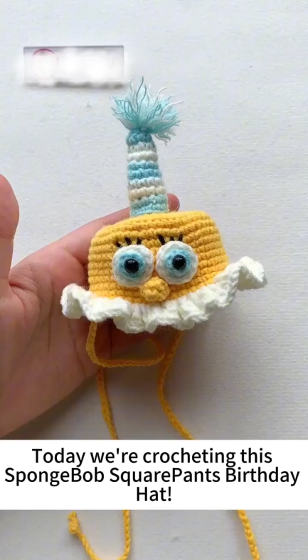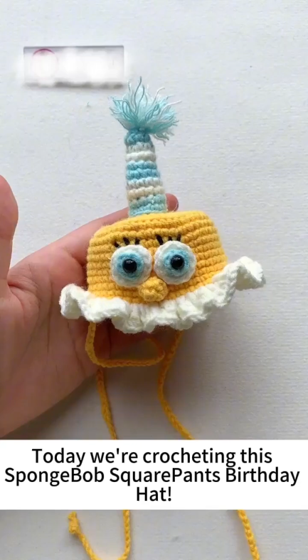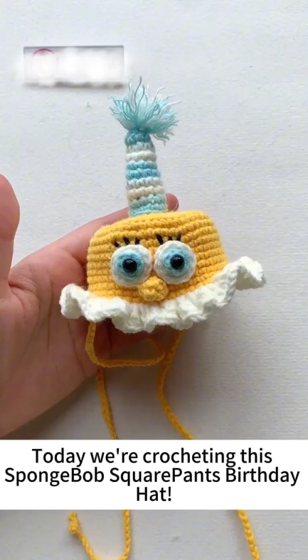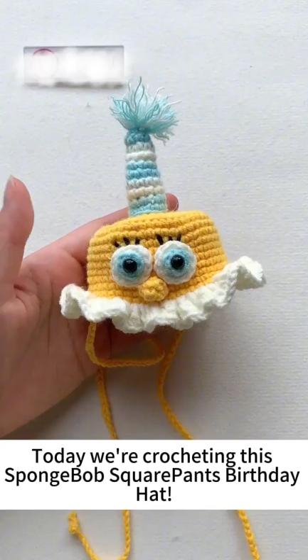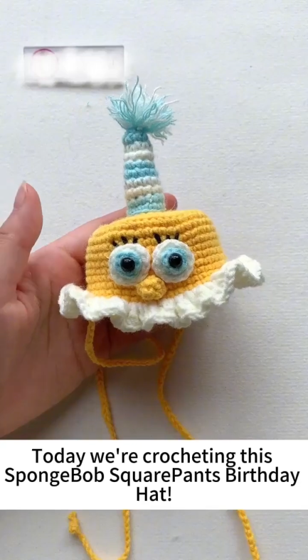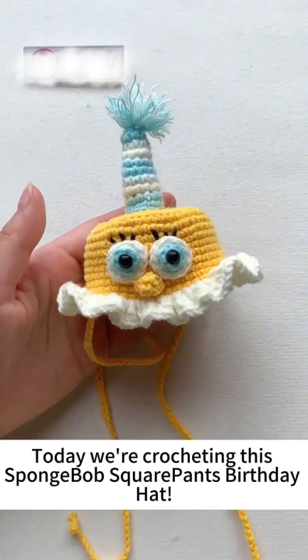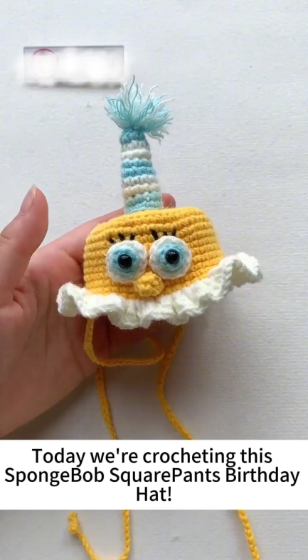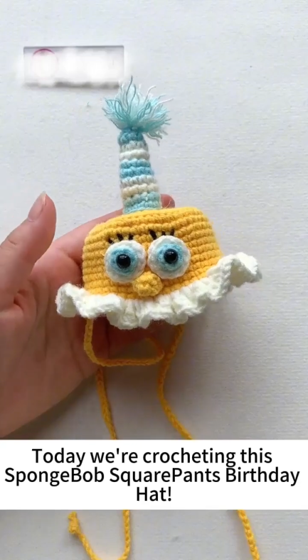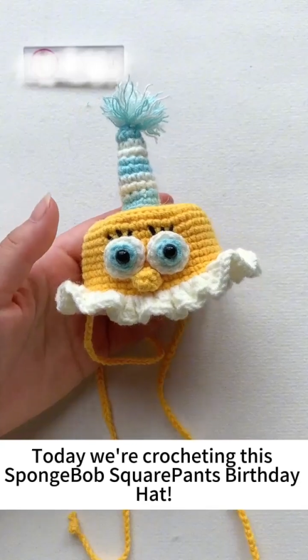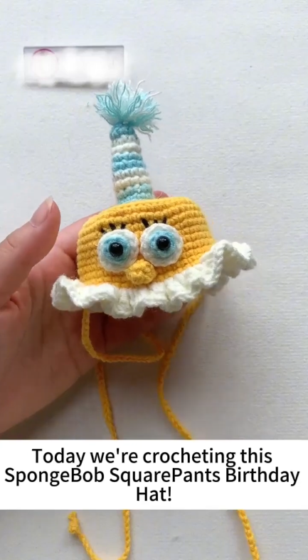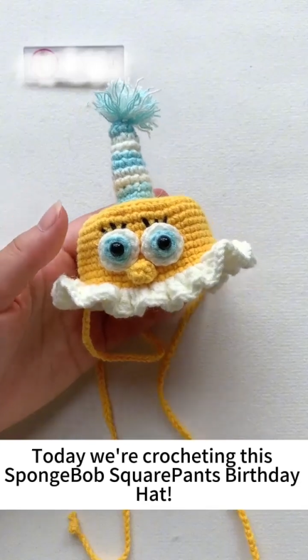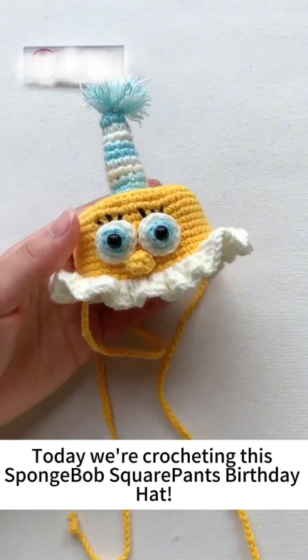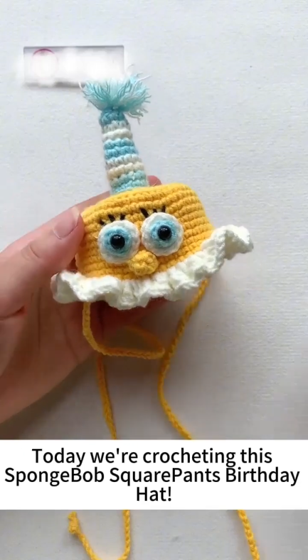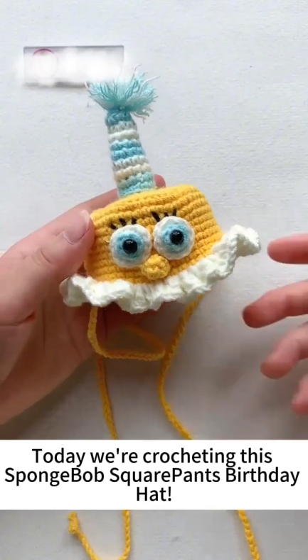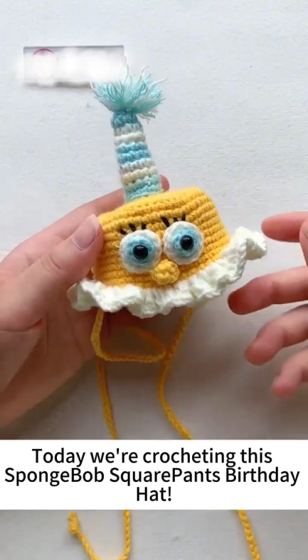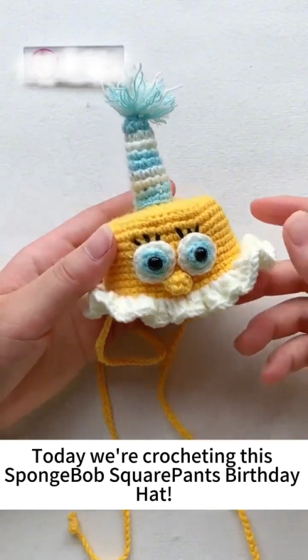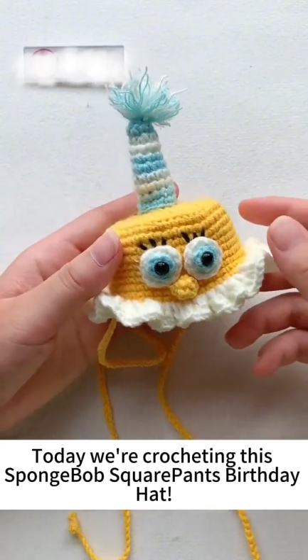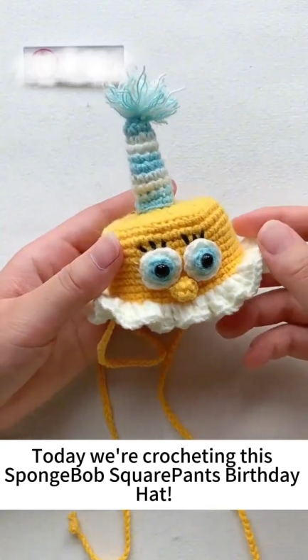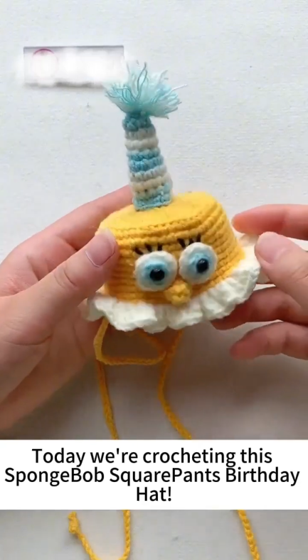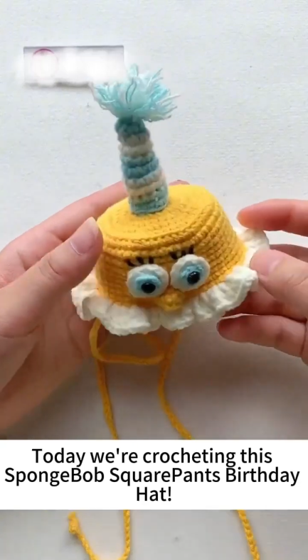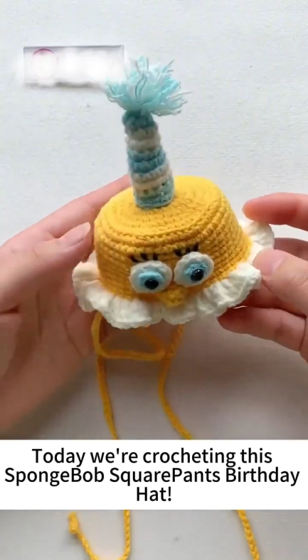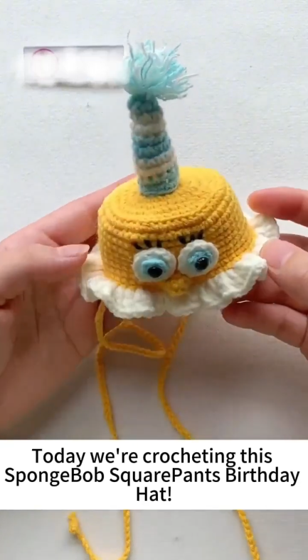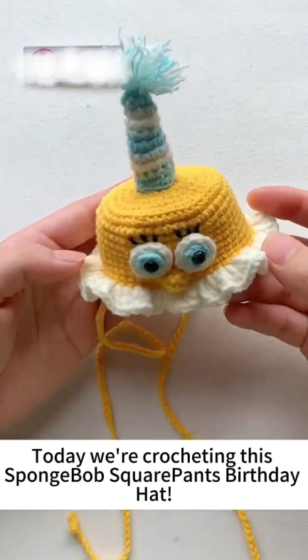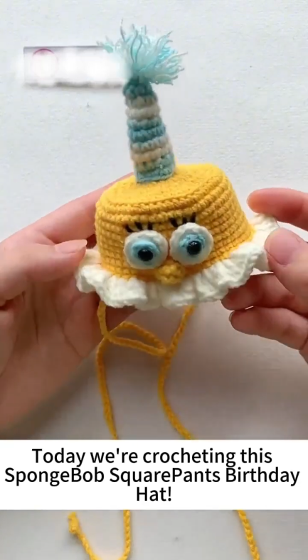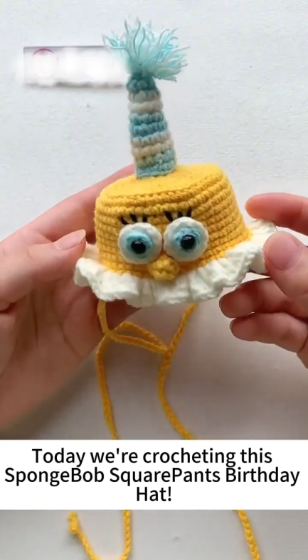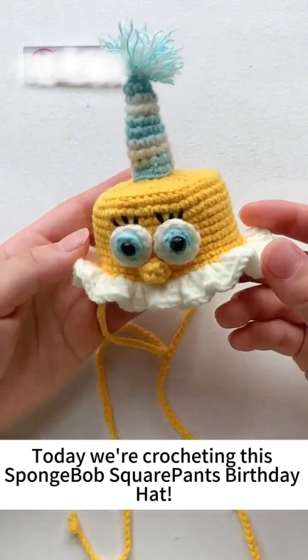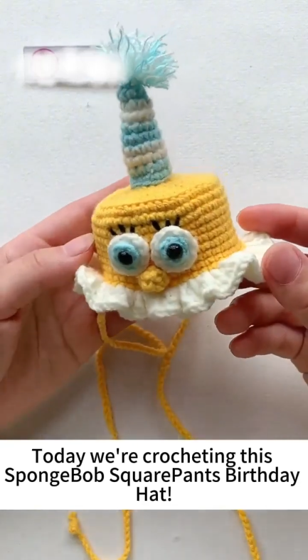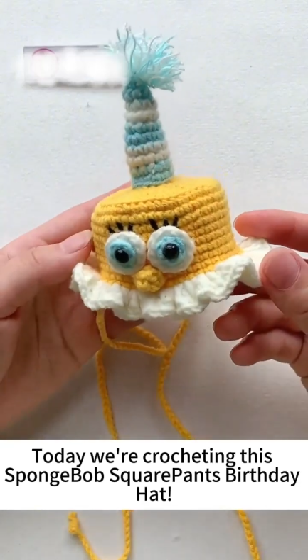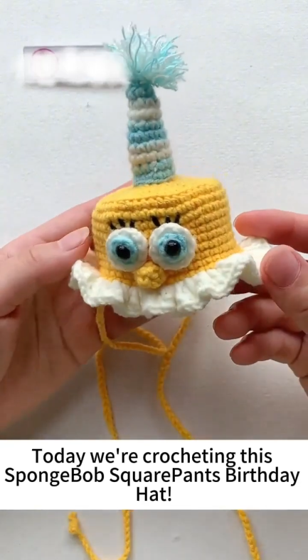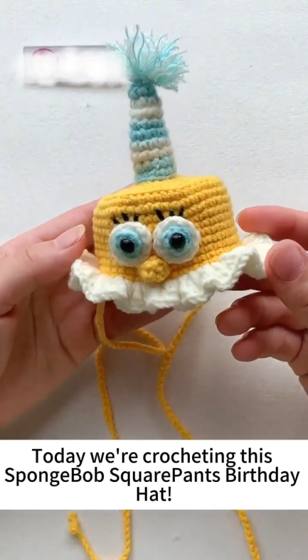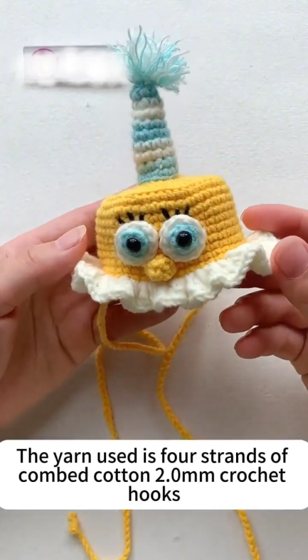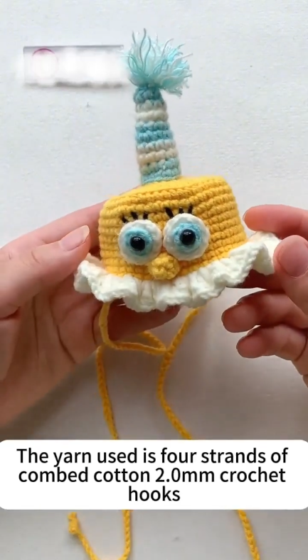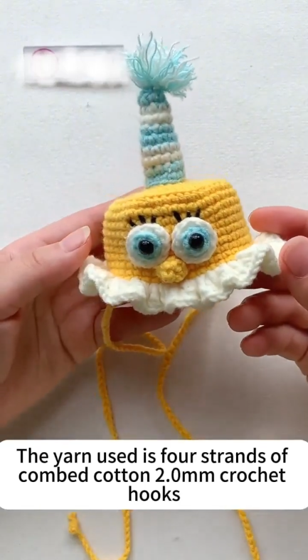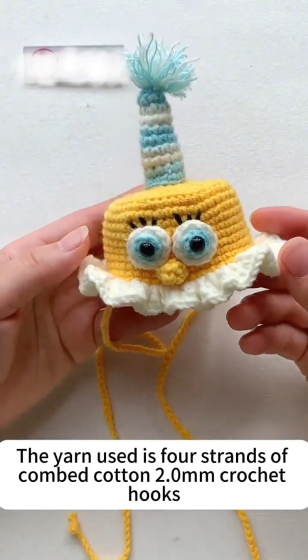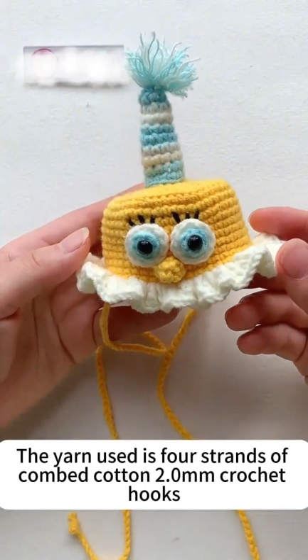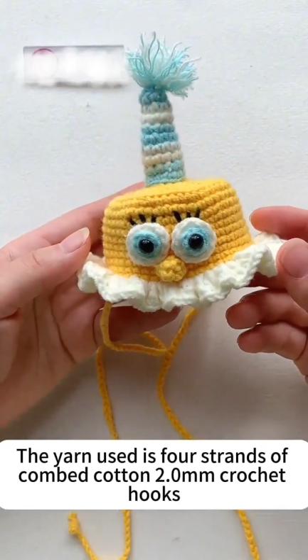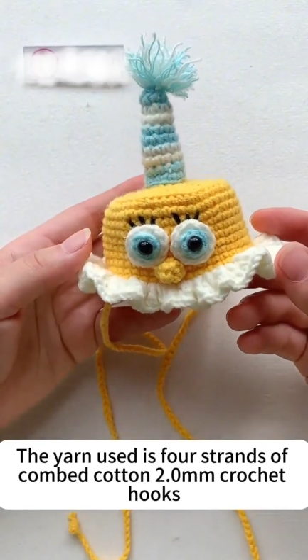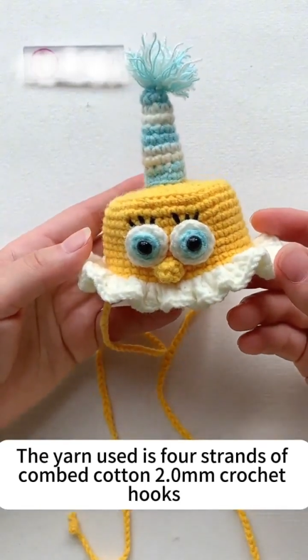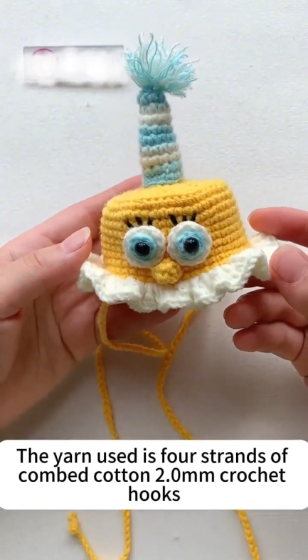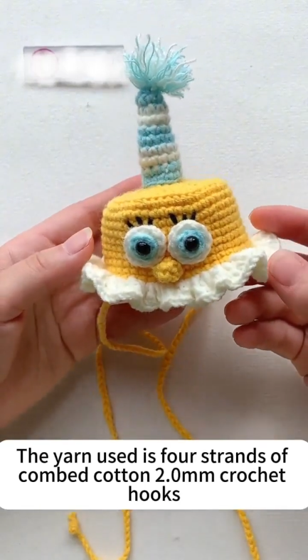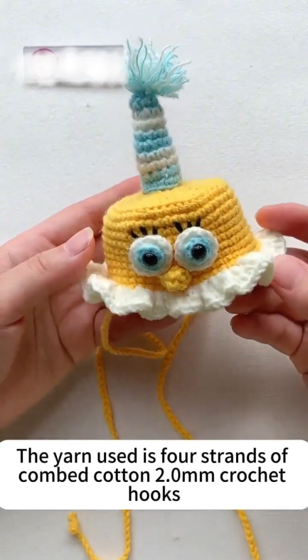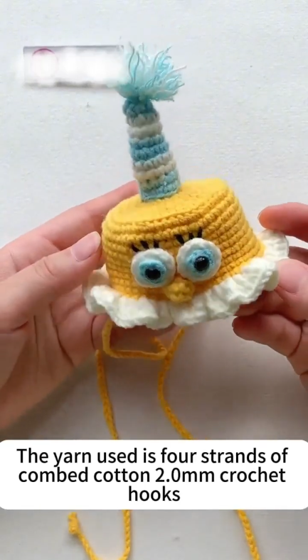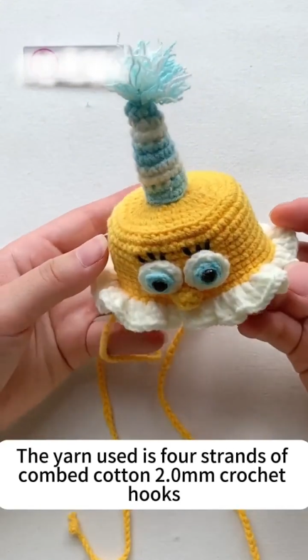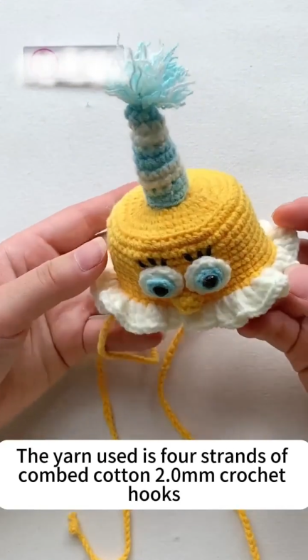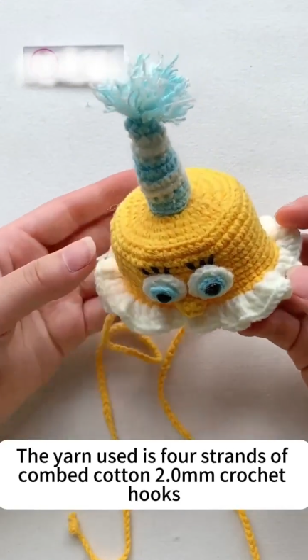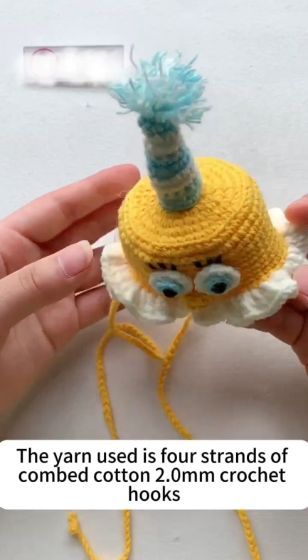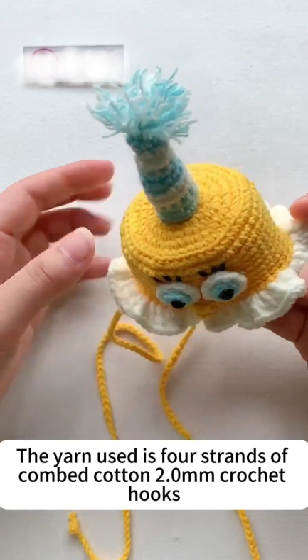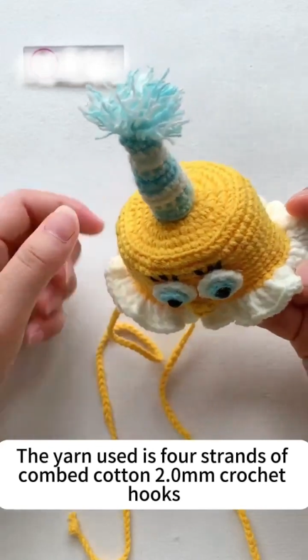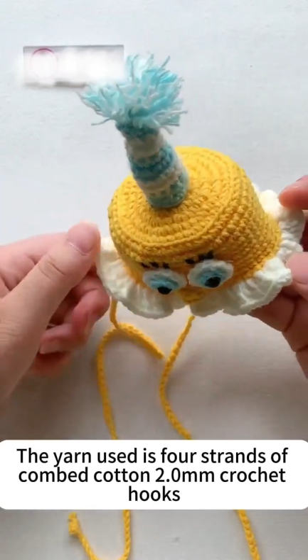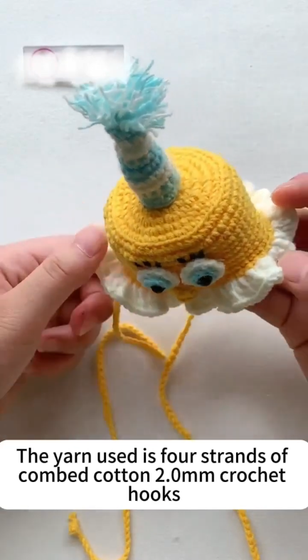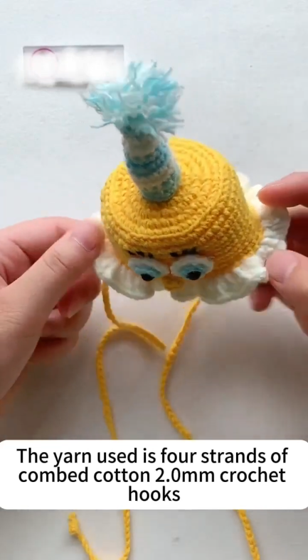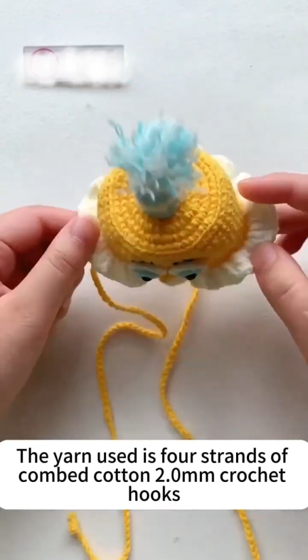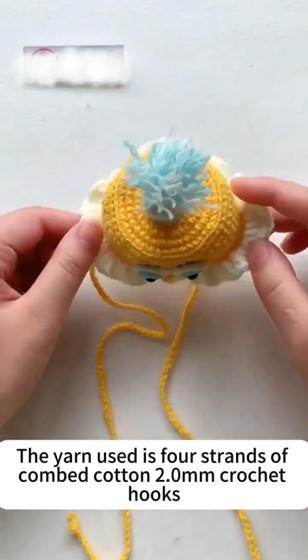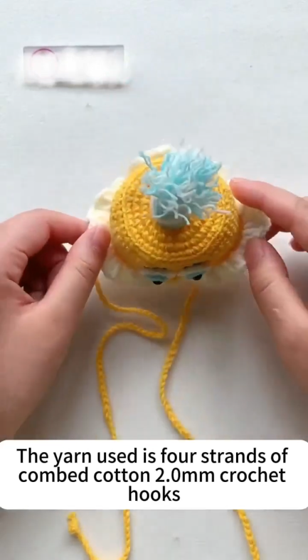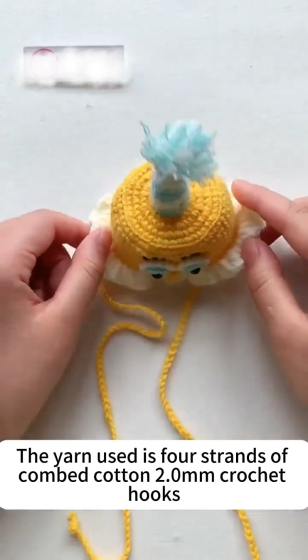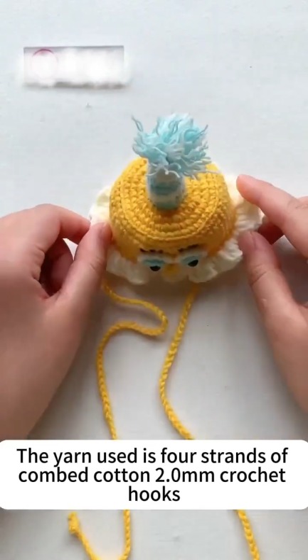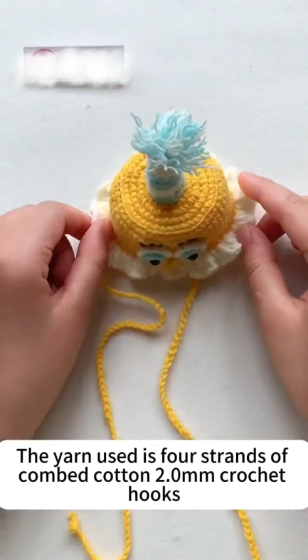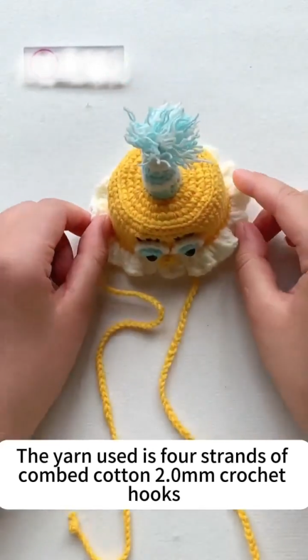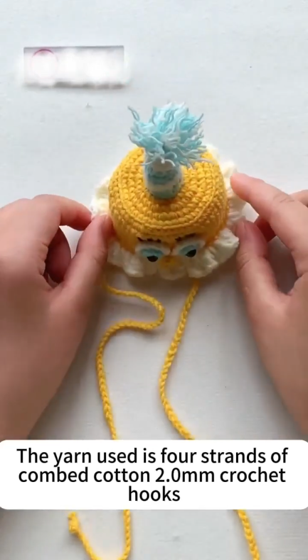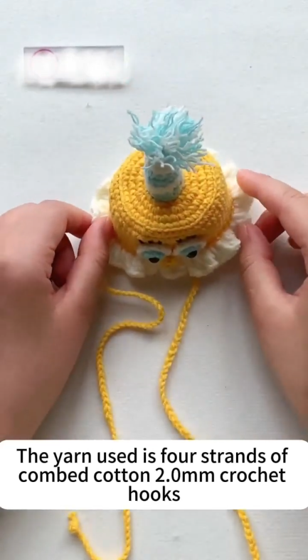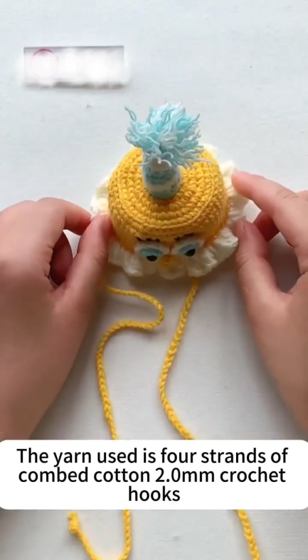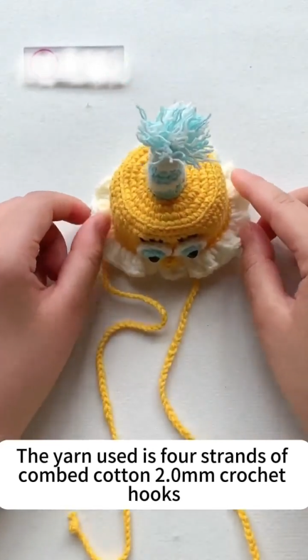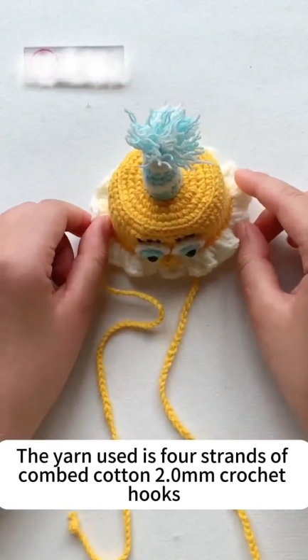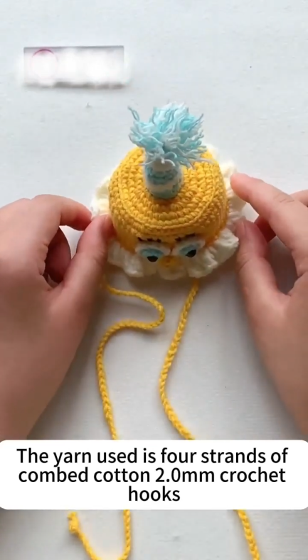Today we are crocheting the SpongeBob SquarePants birthday hat. The yarn used is four strands of combed cotton with a 2.0mm crochet hook.